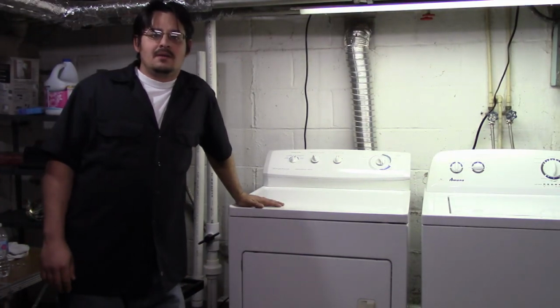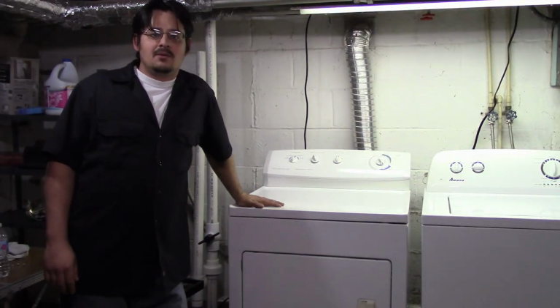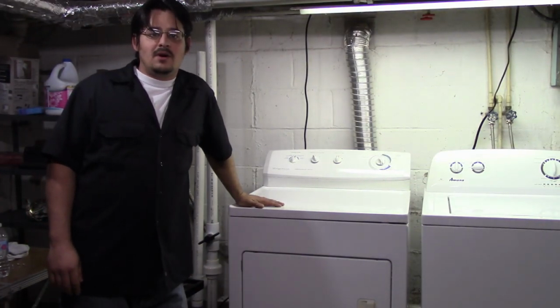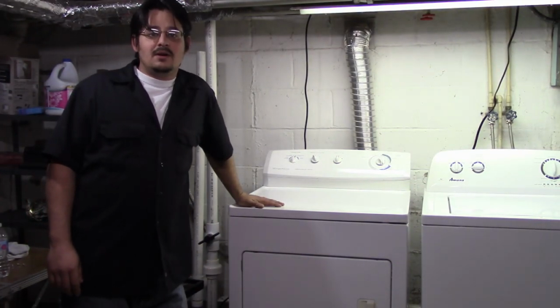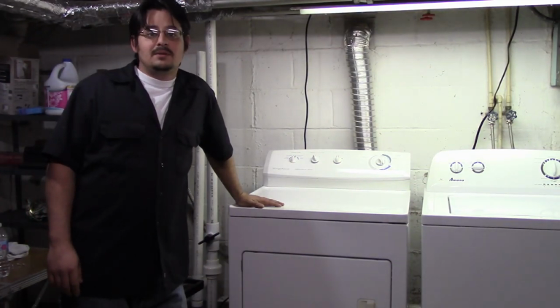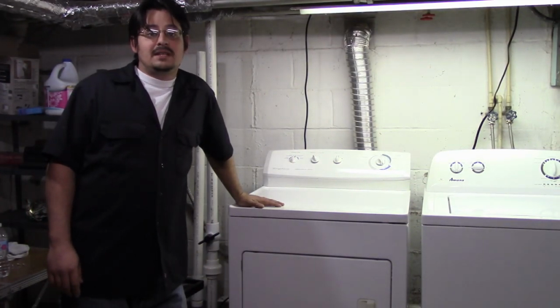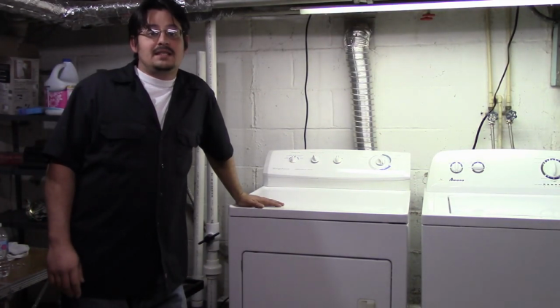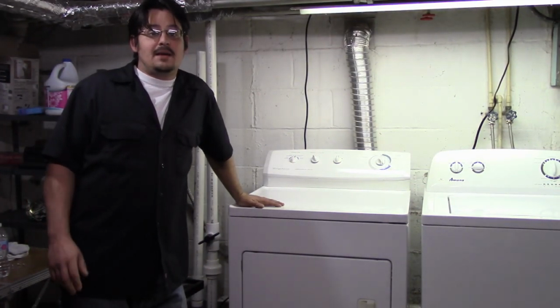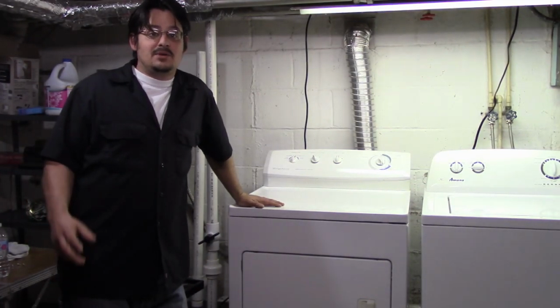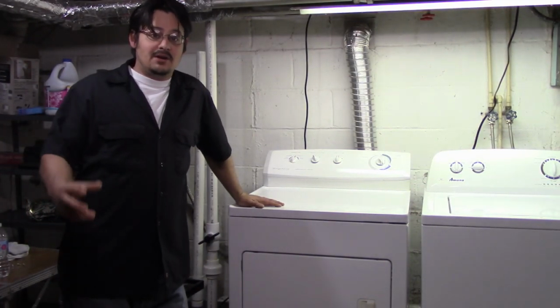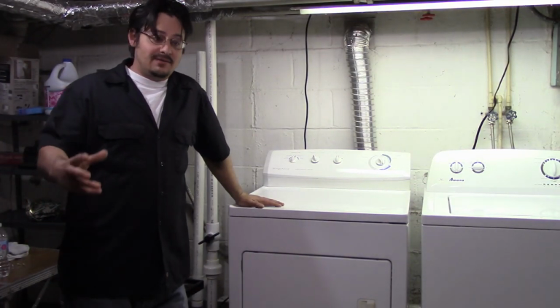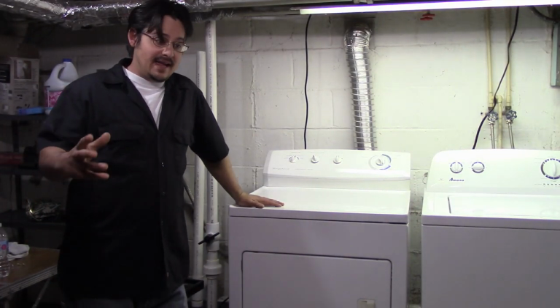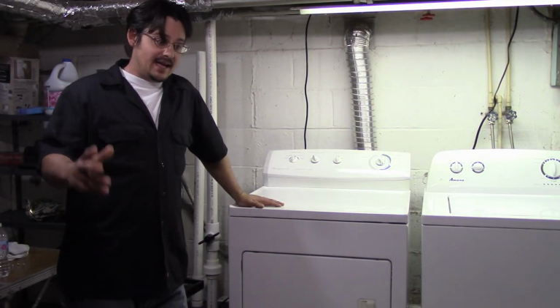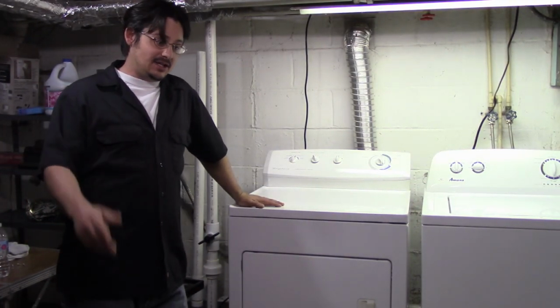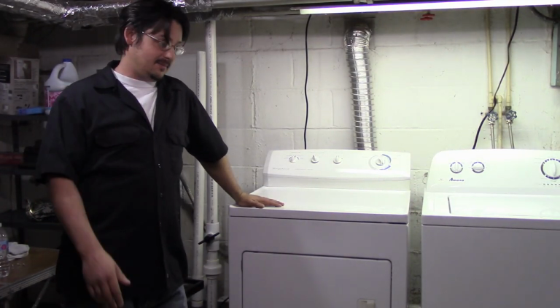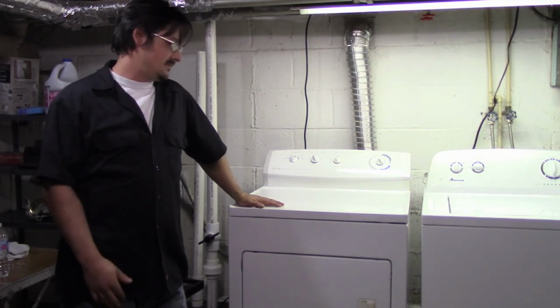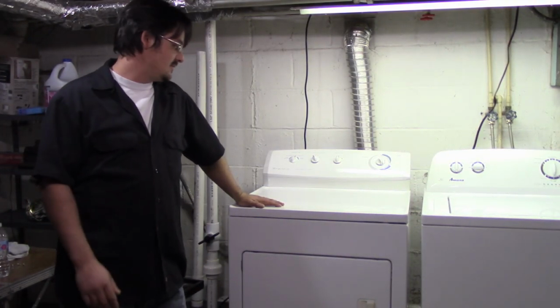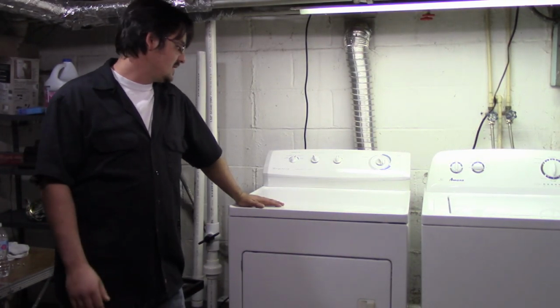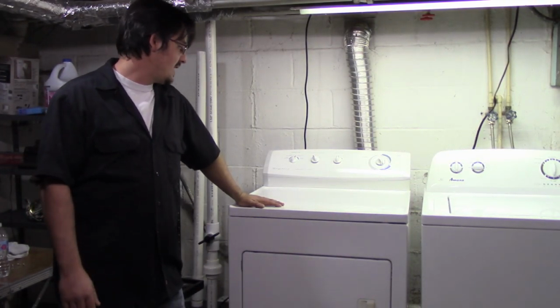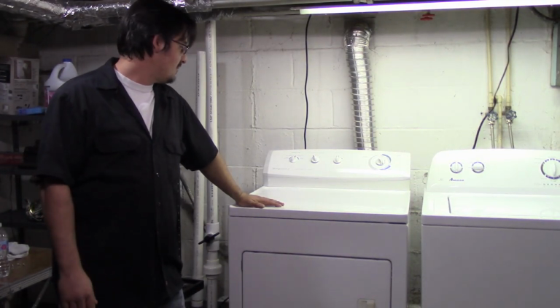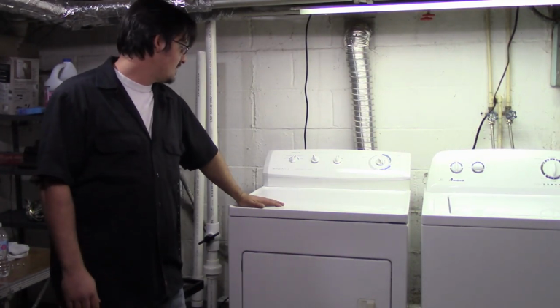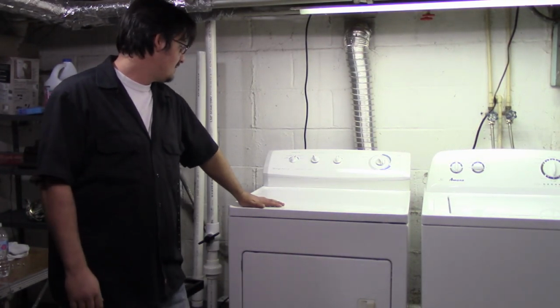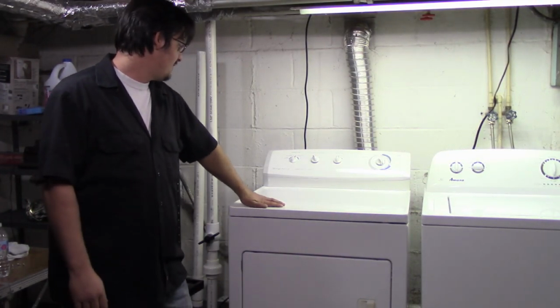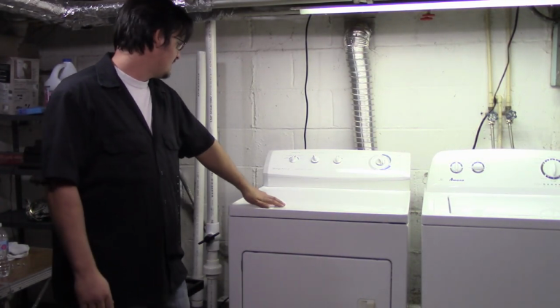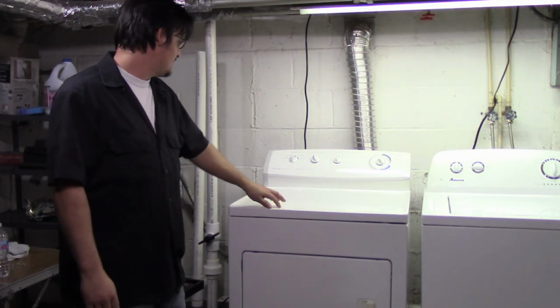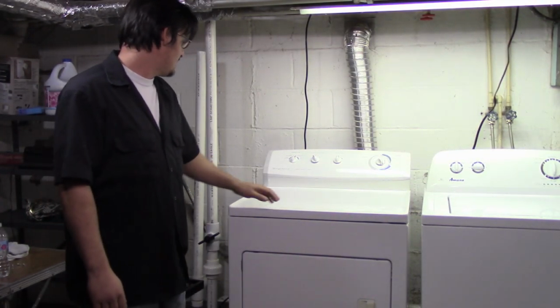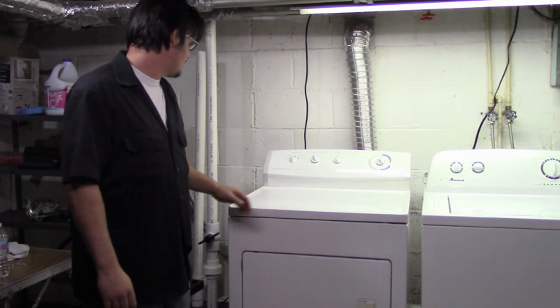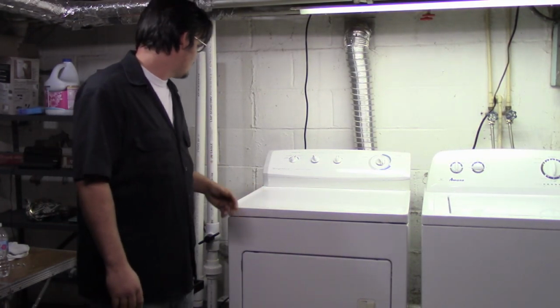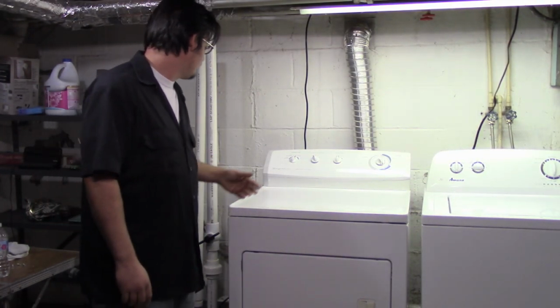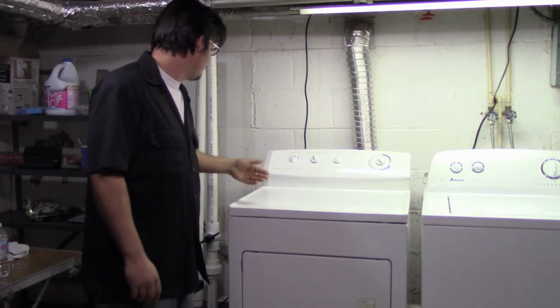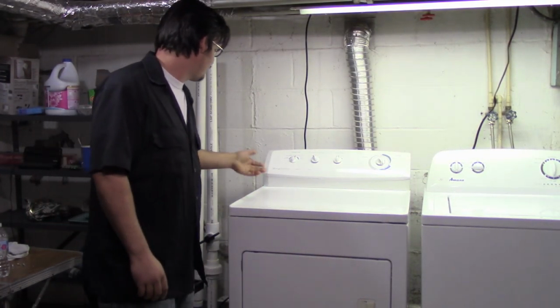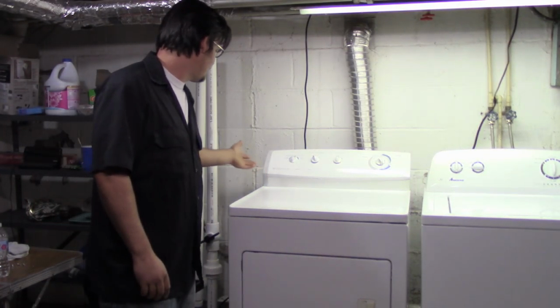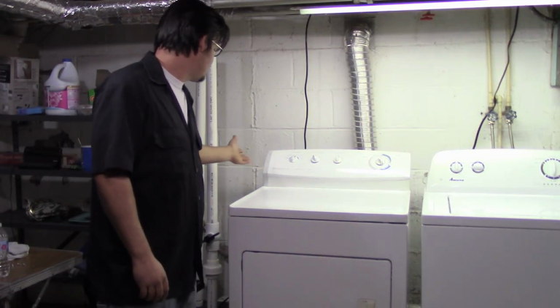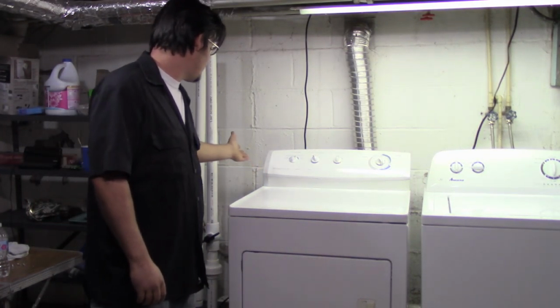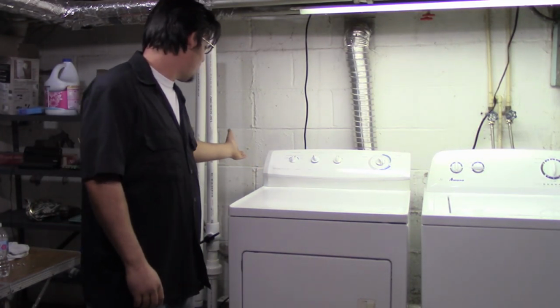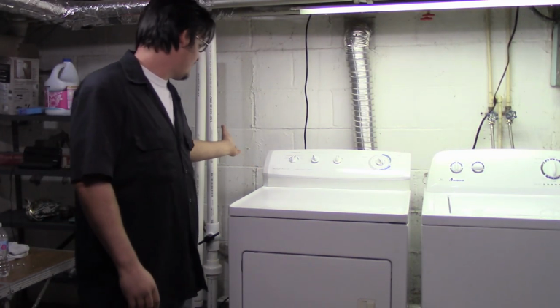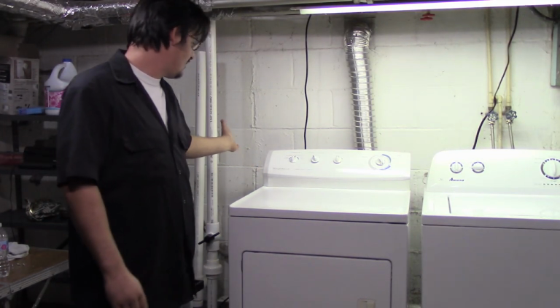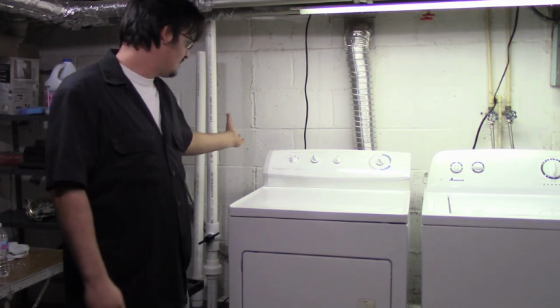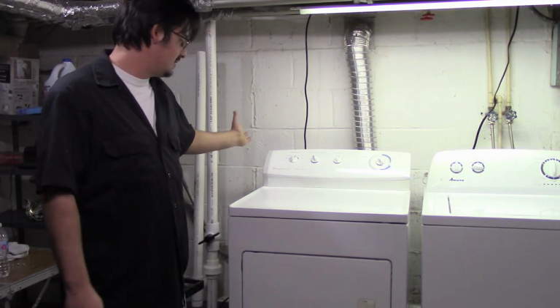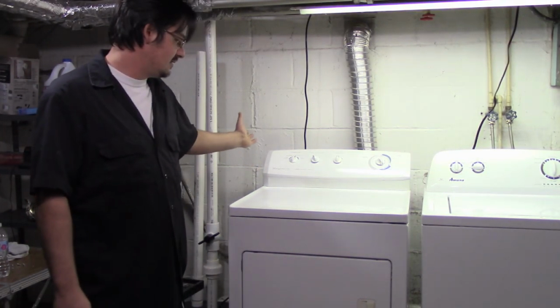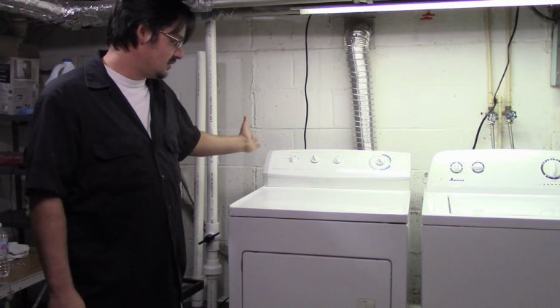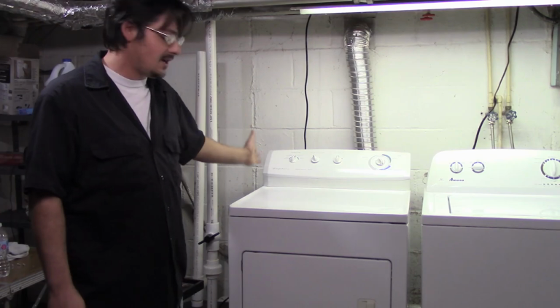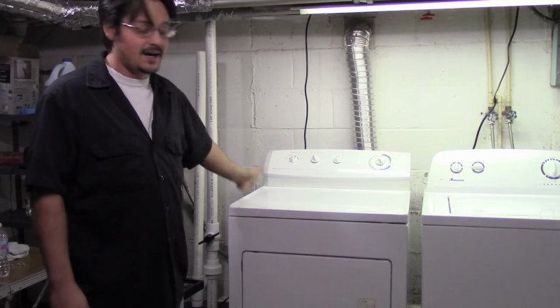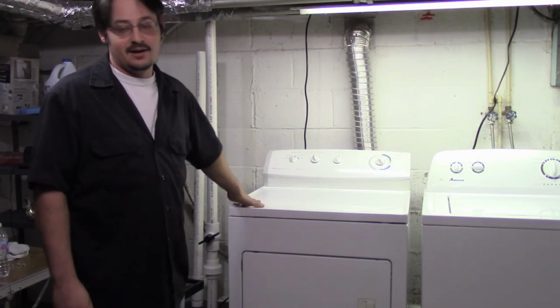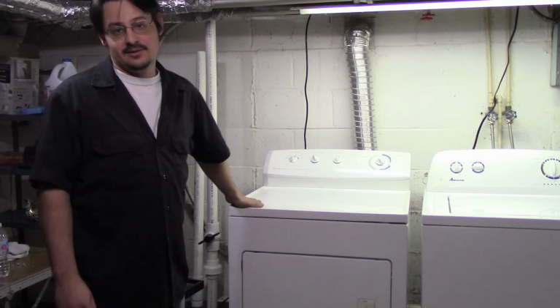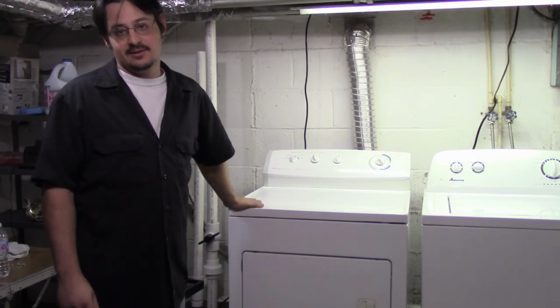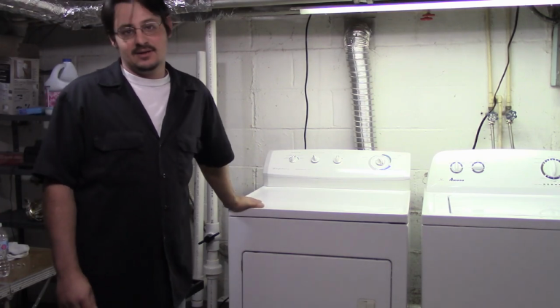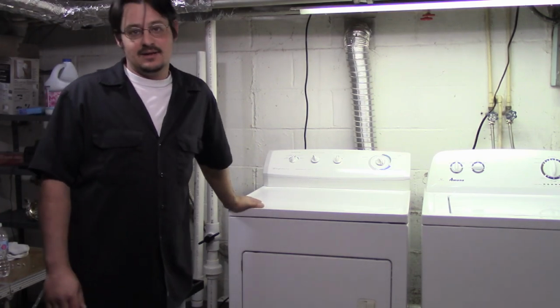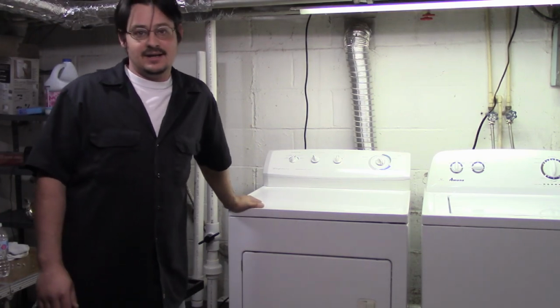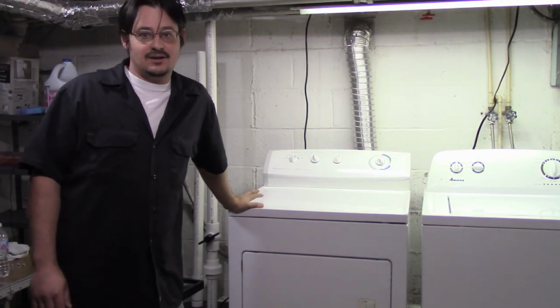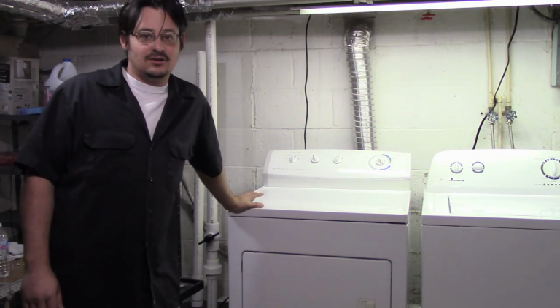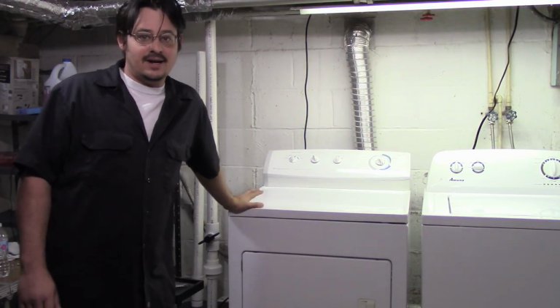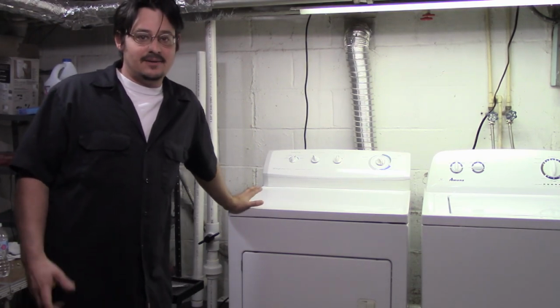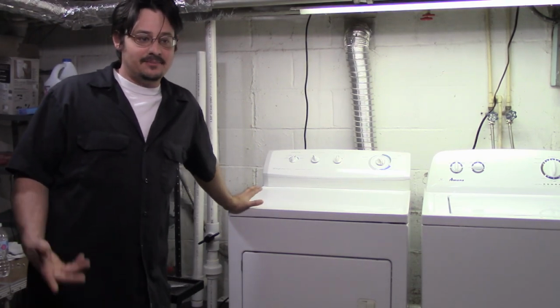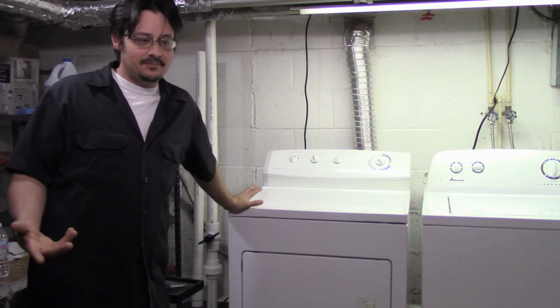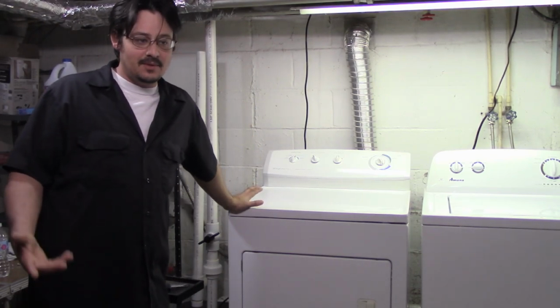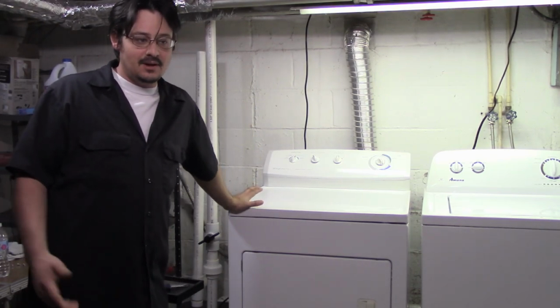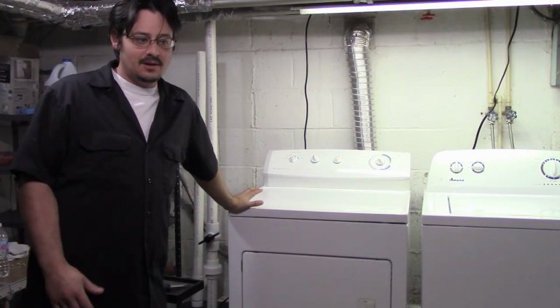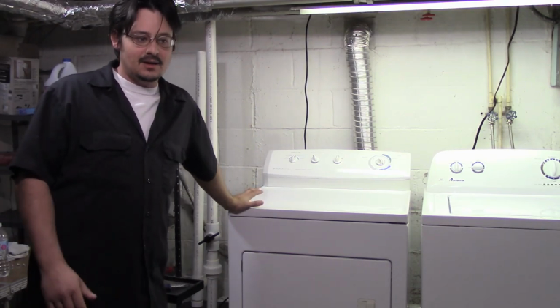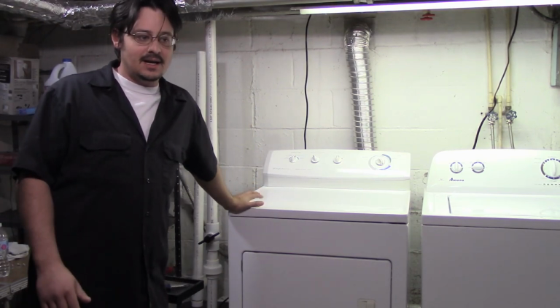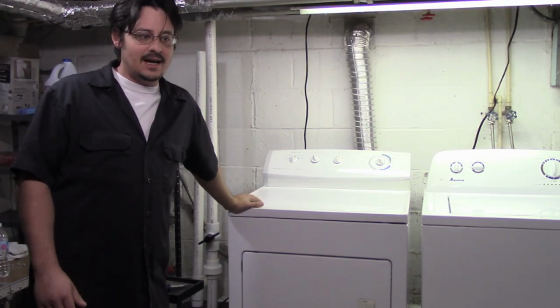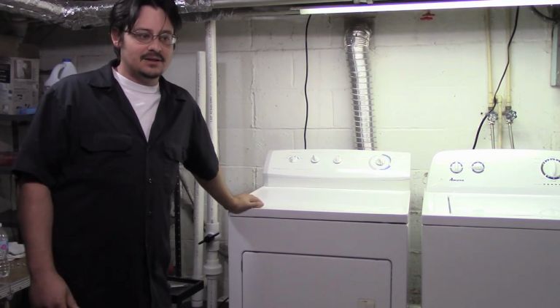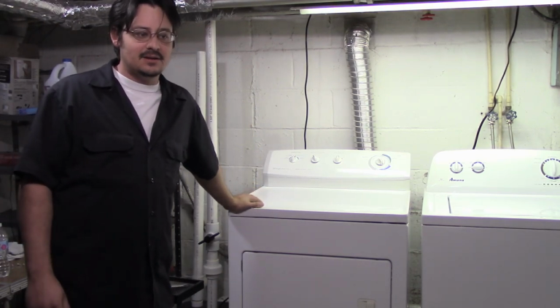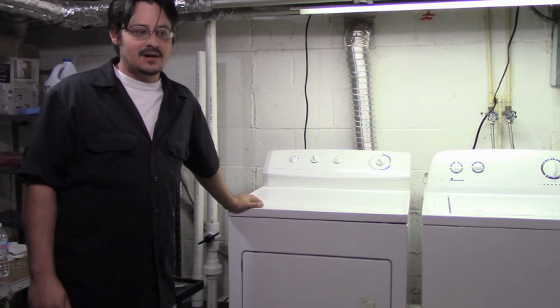Welcome to this episode of Gadget. Today we are going to fix this Frigidaire Dryer. It's an electric dryer, not a gas dryer.